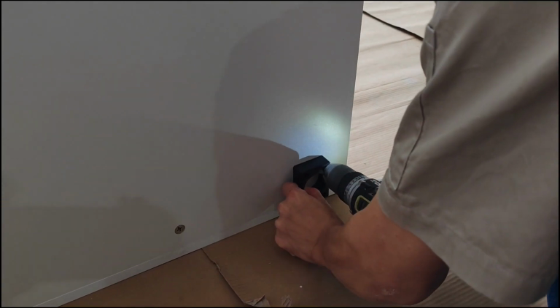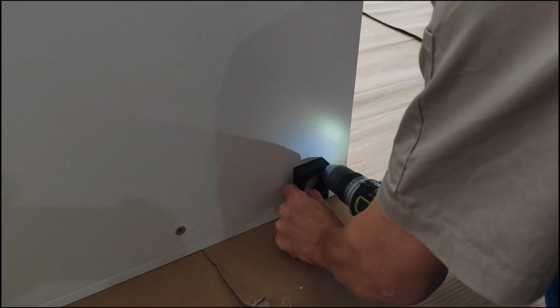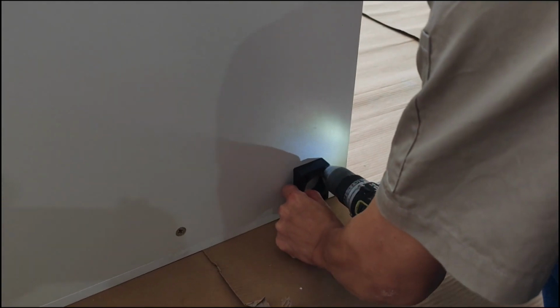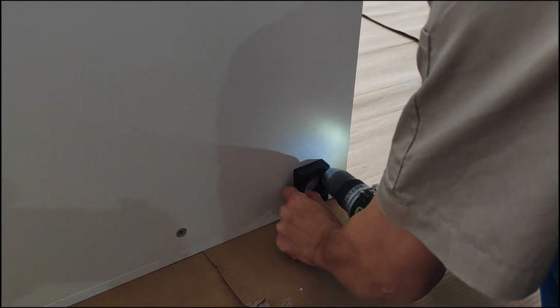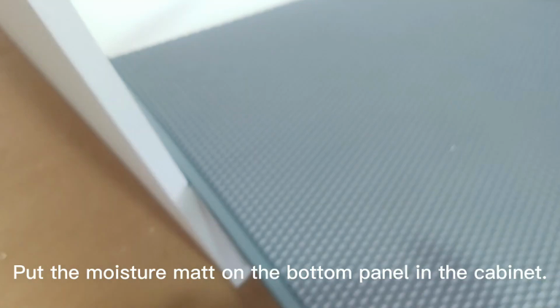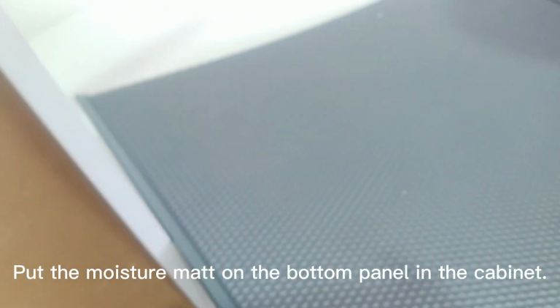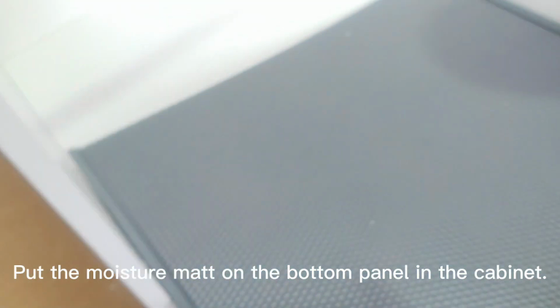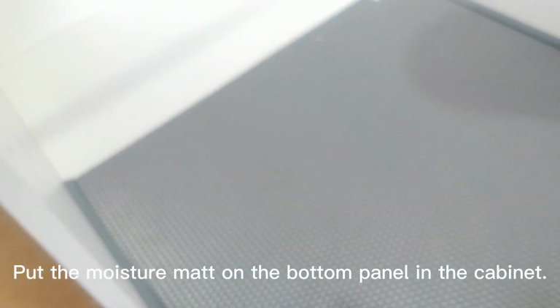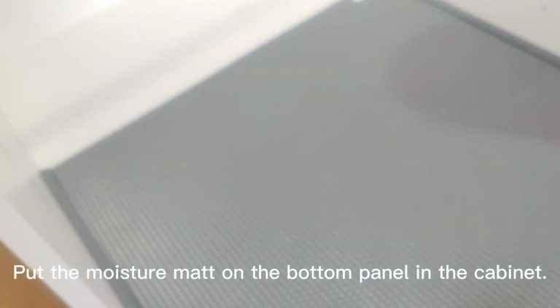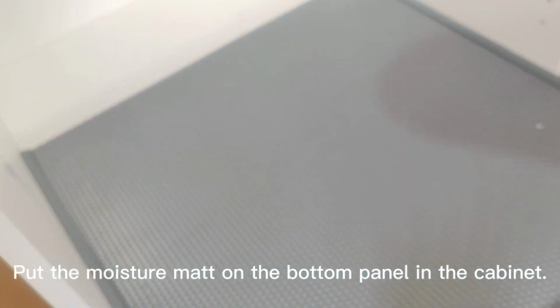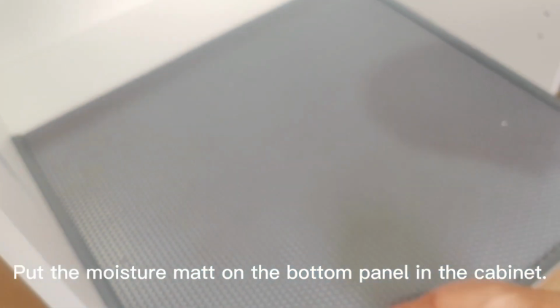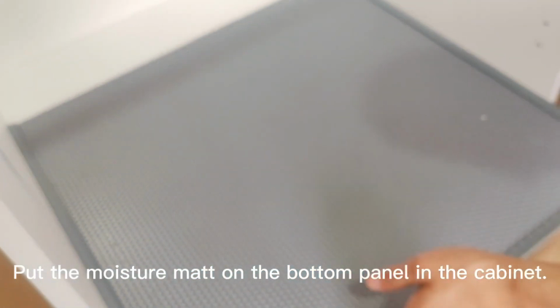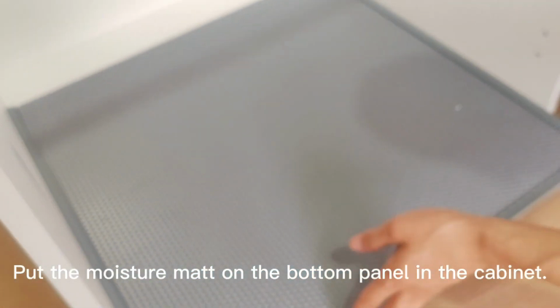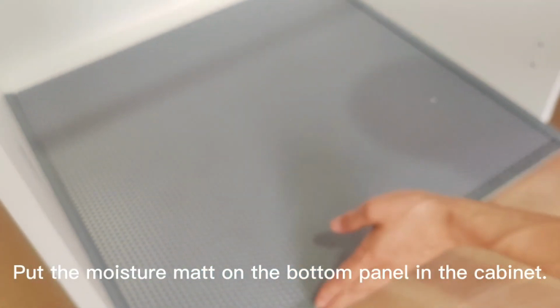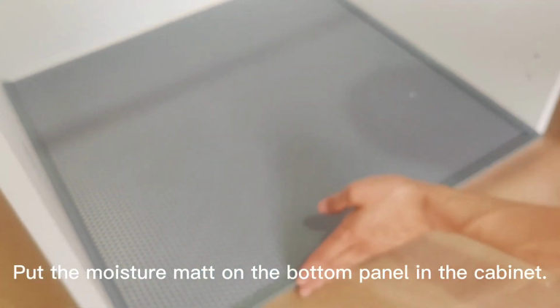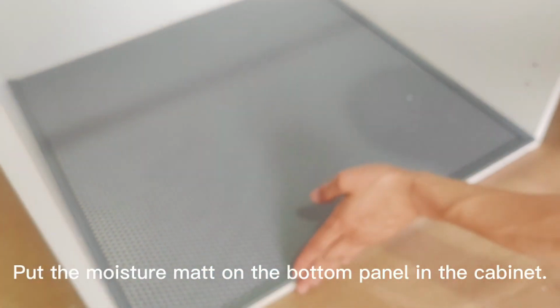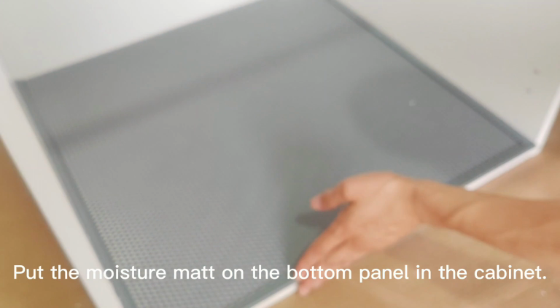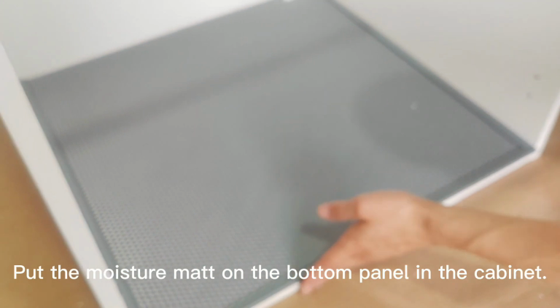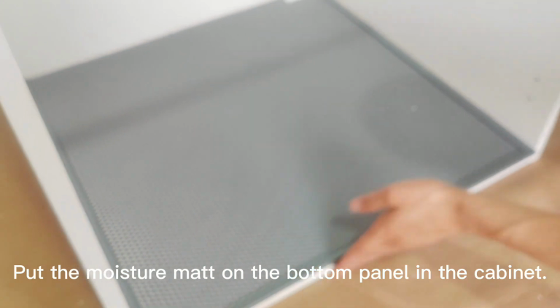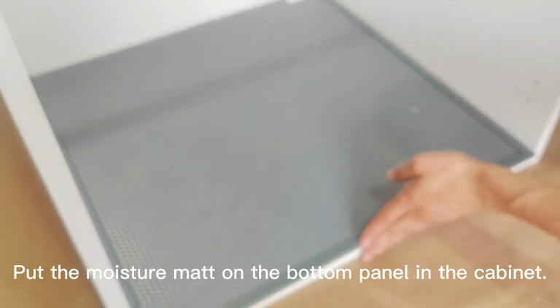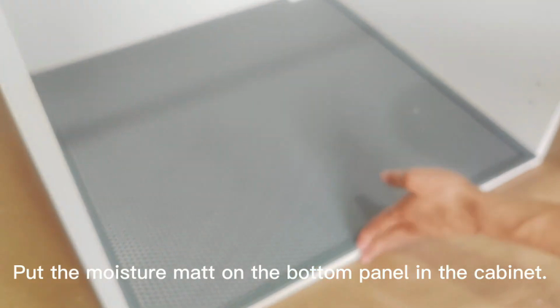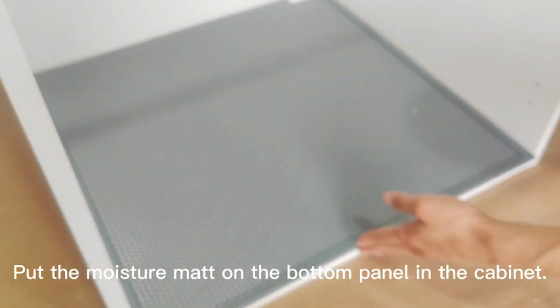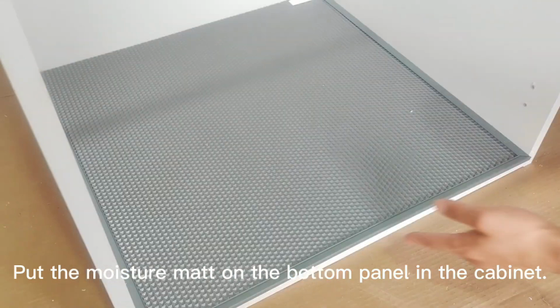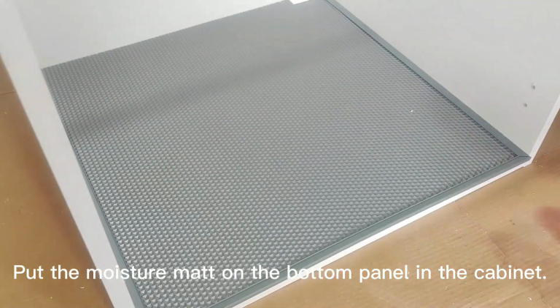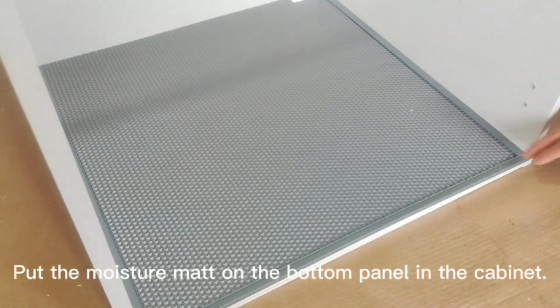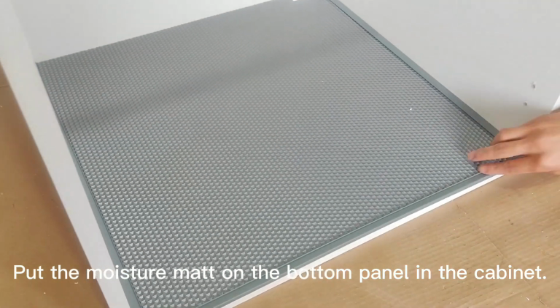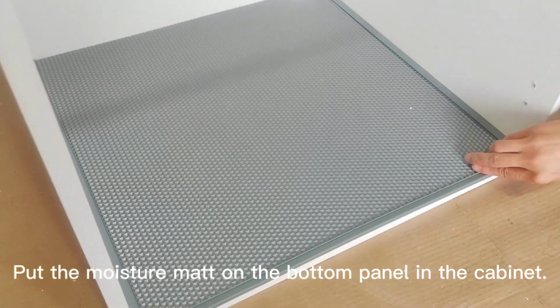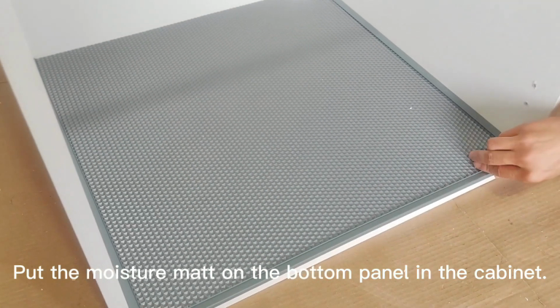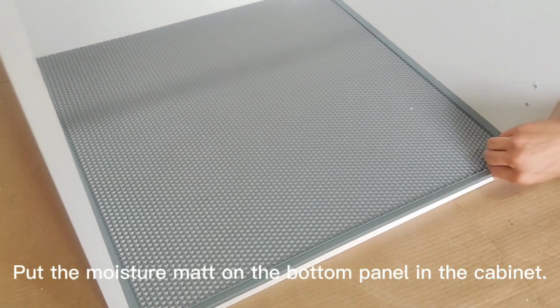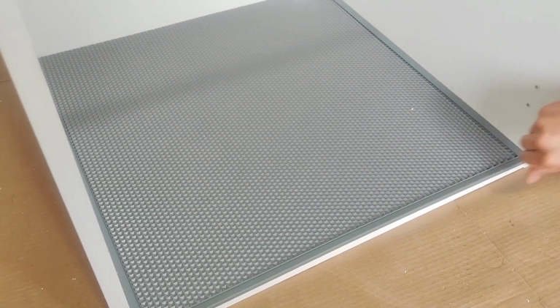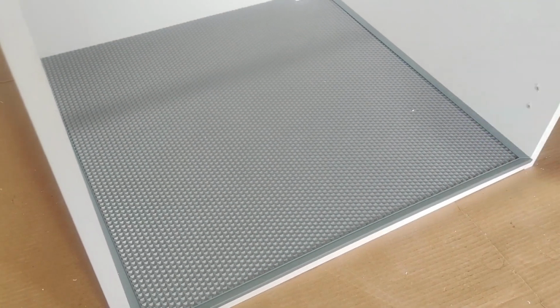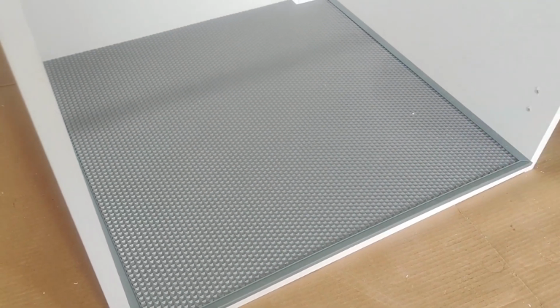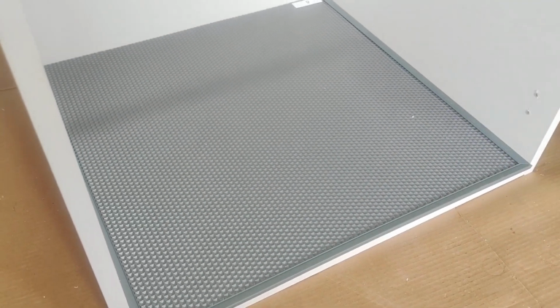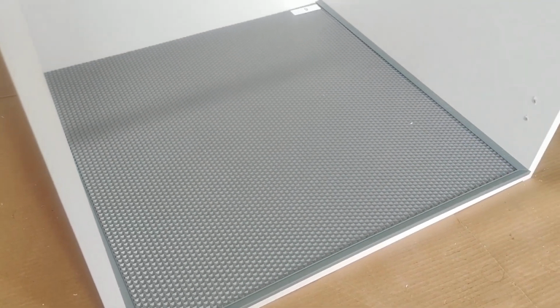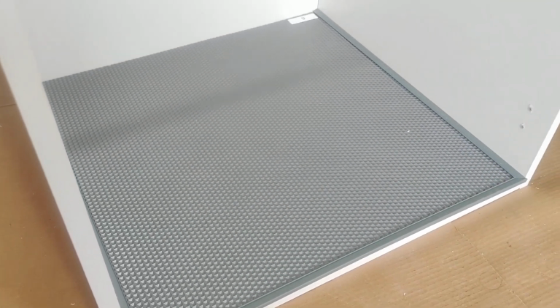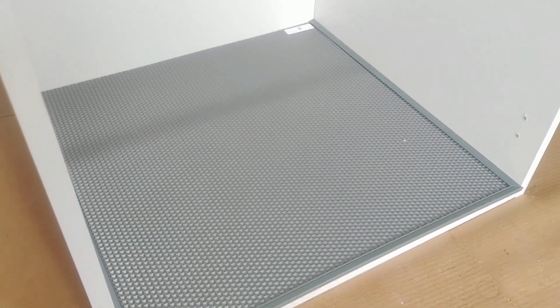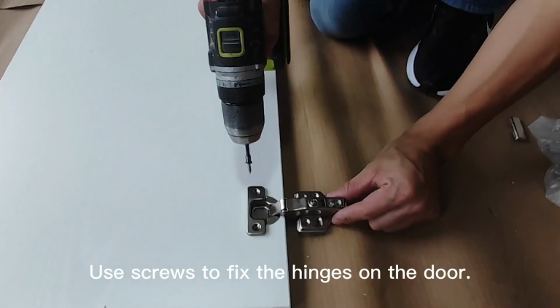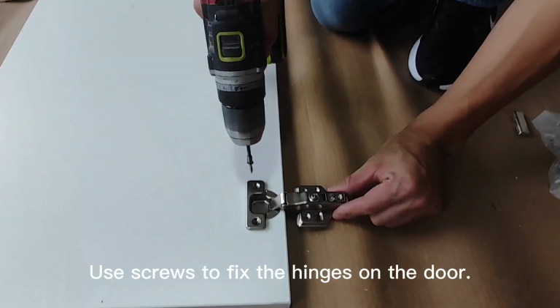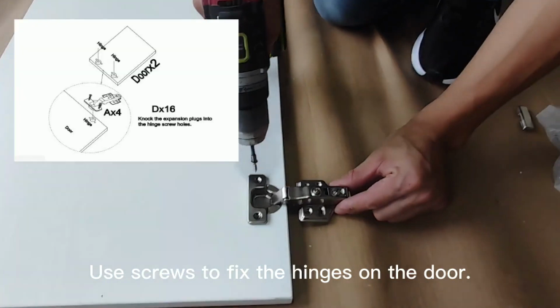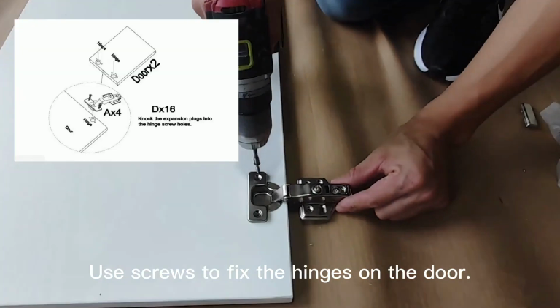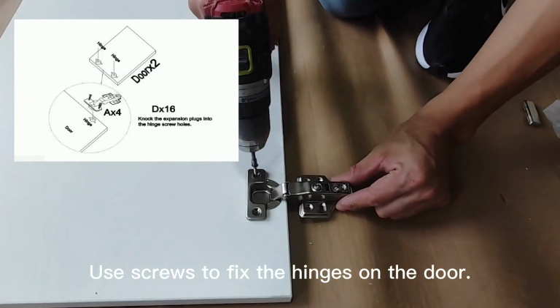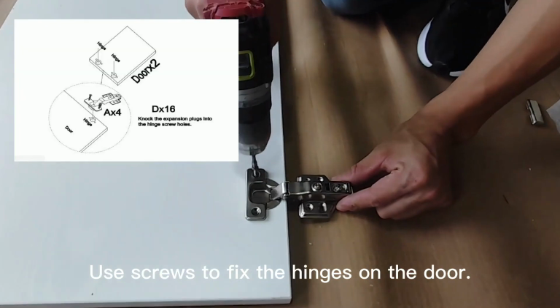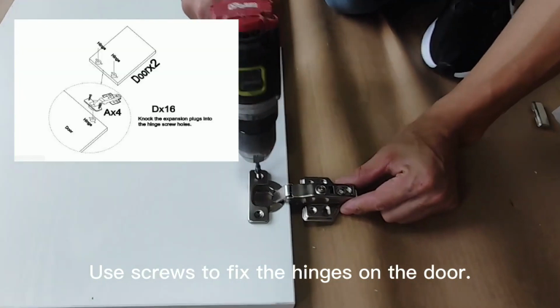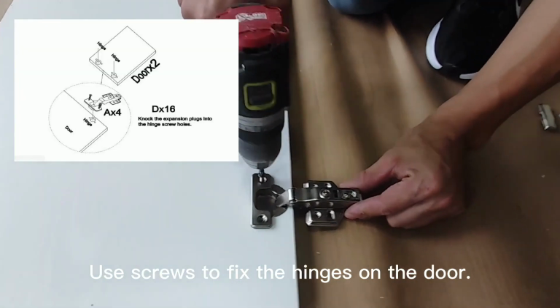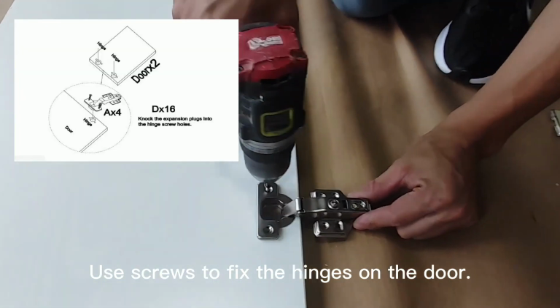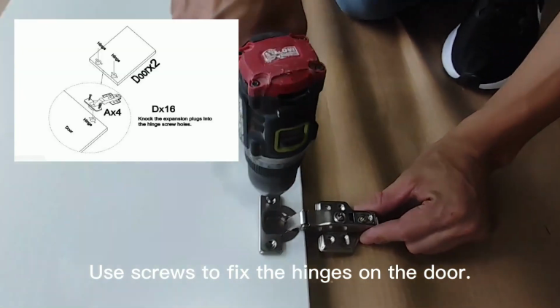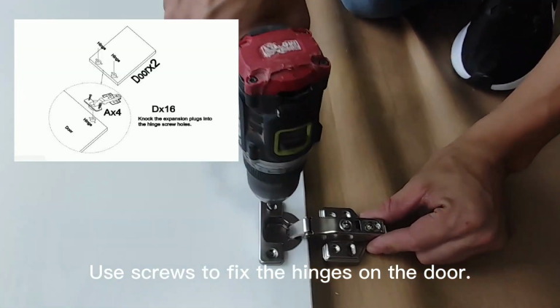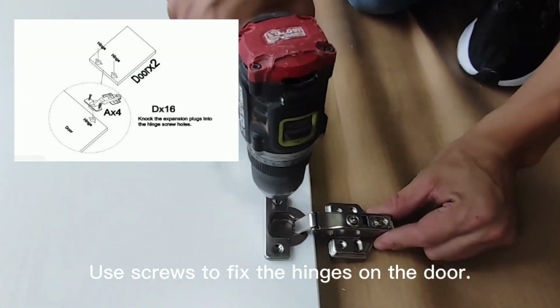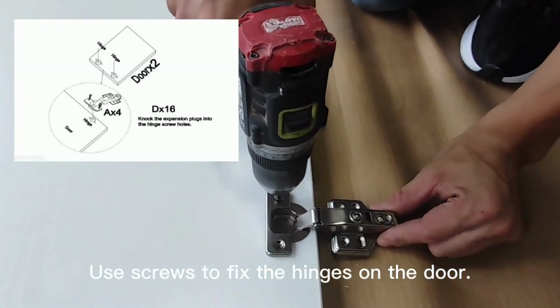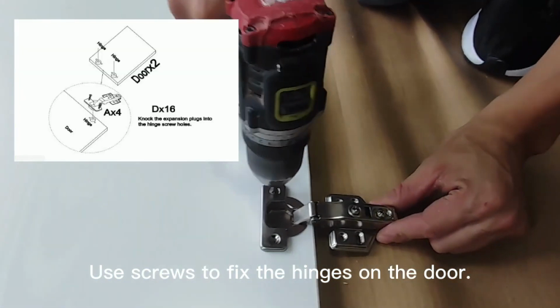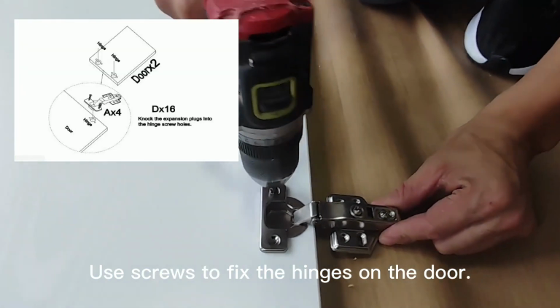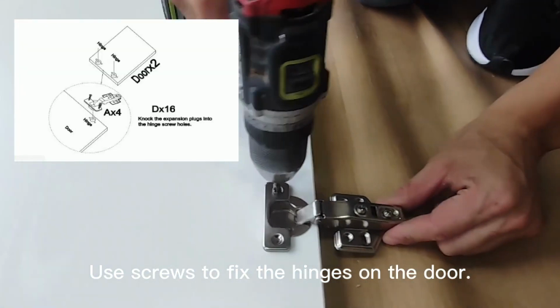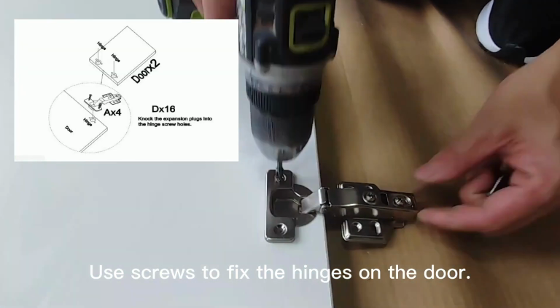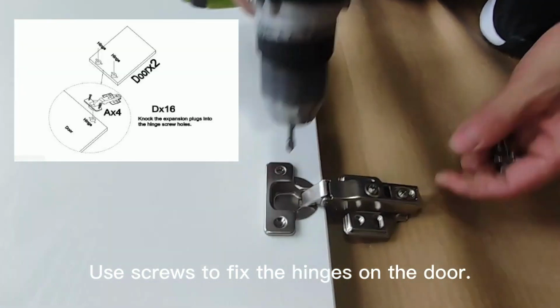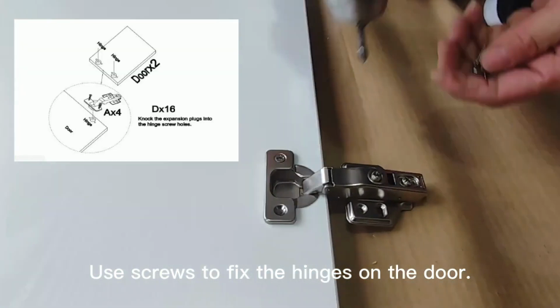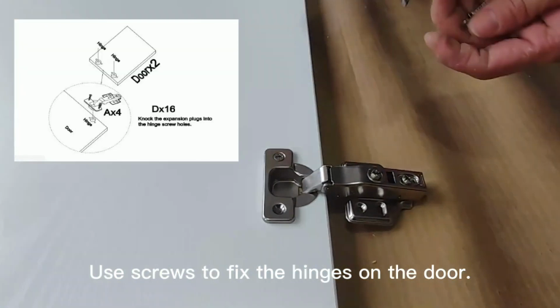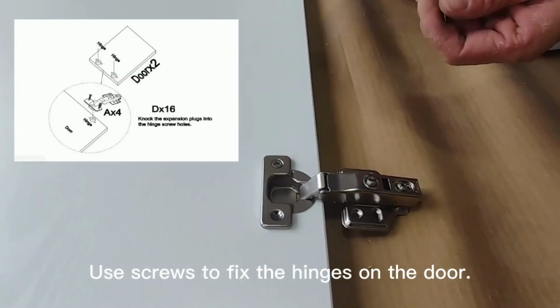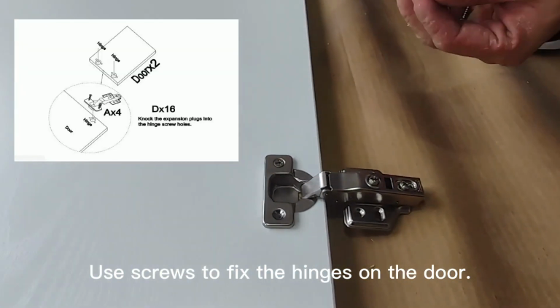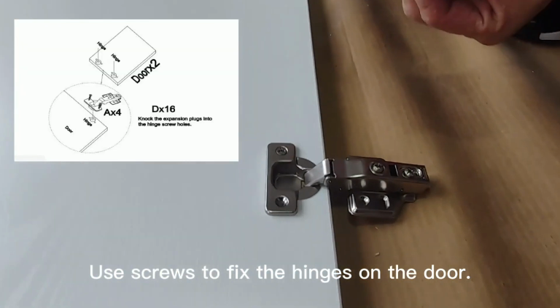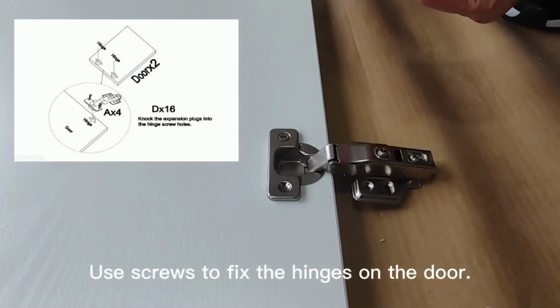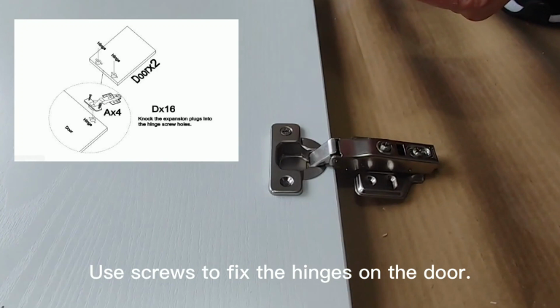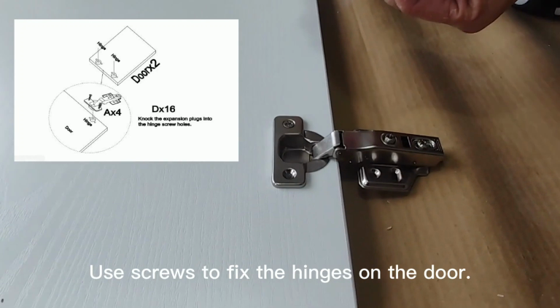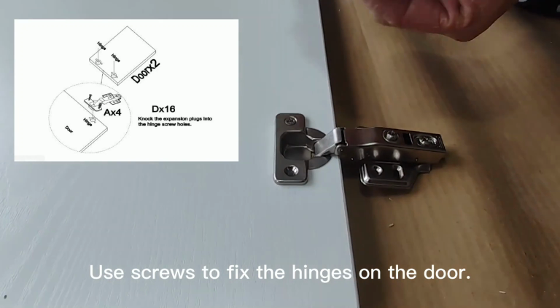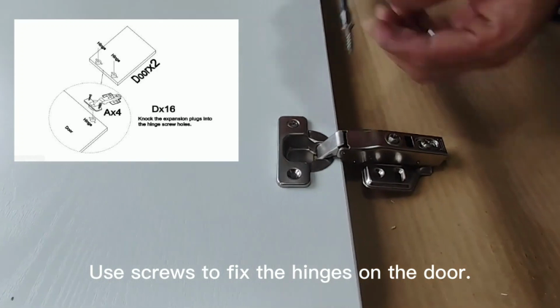Put the moisture mat on the bottom panel in the cabinet. Use screws to fix the hinges on the door.